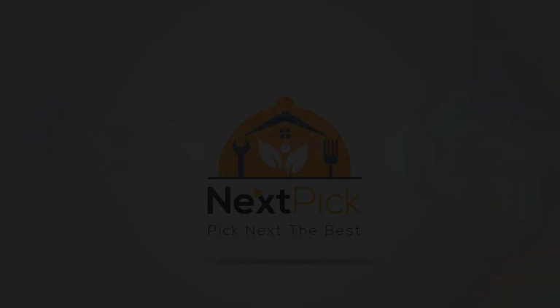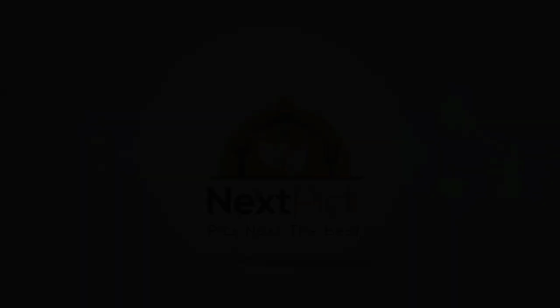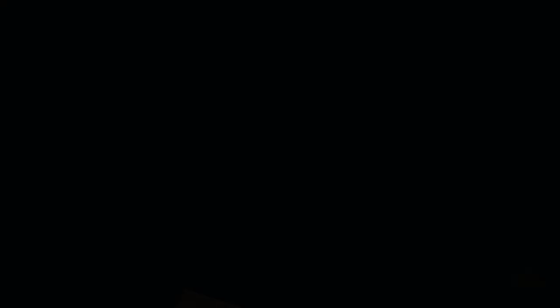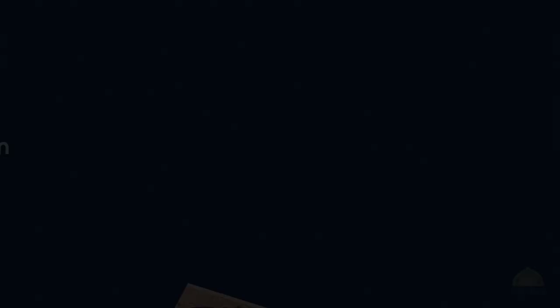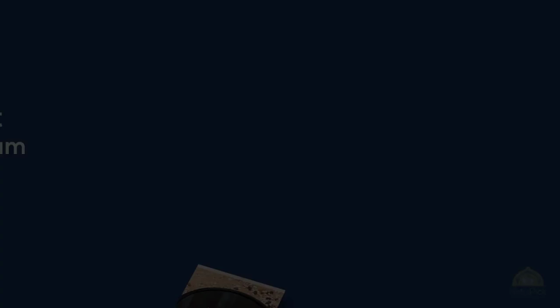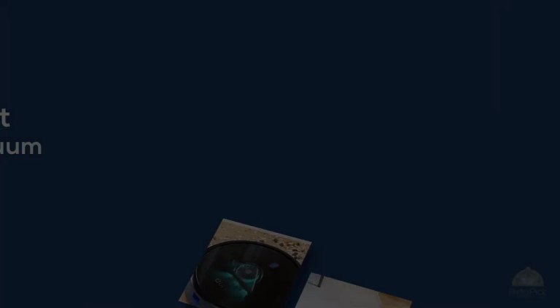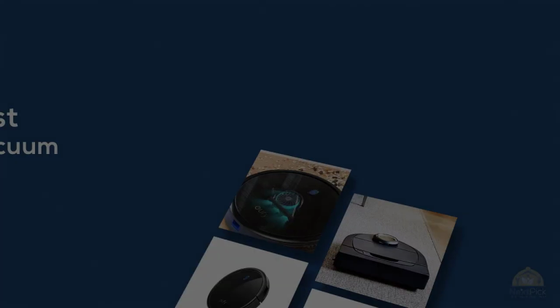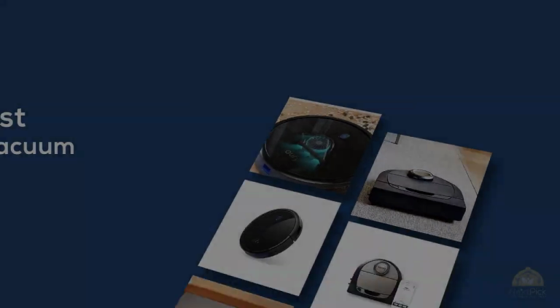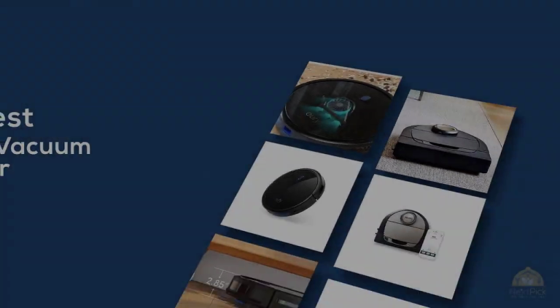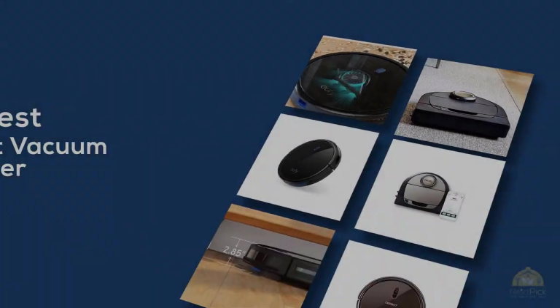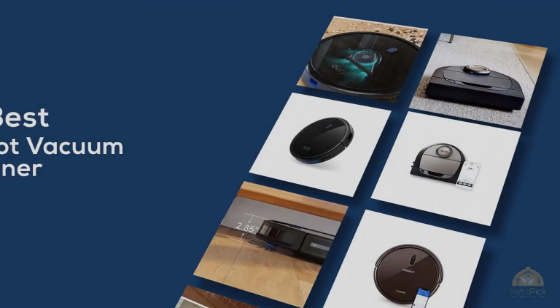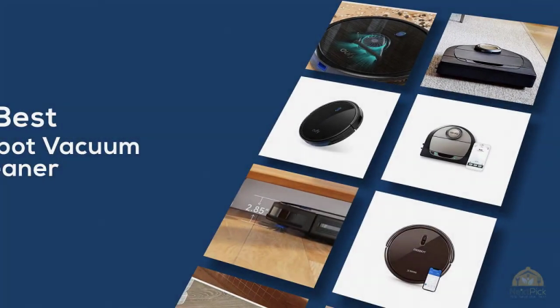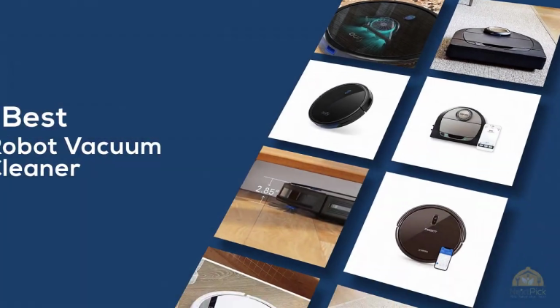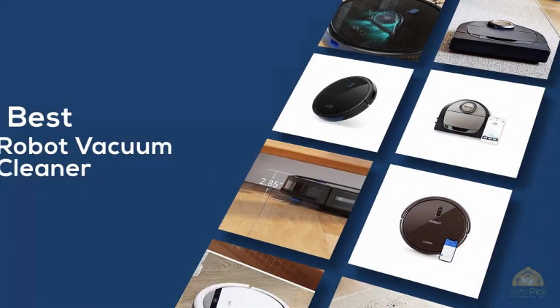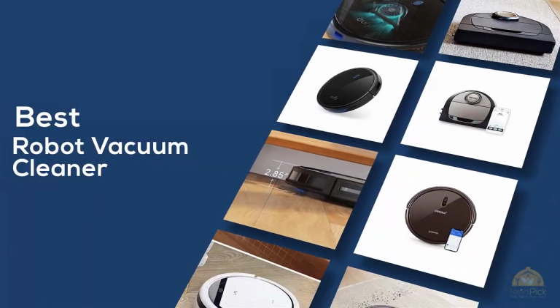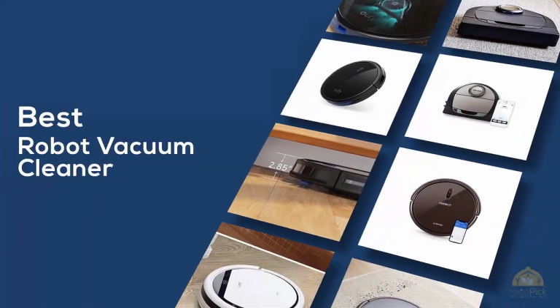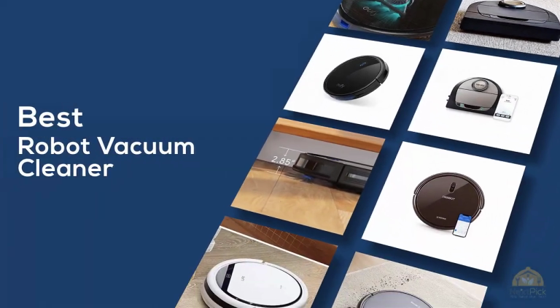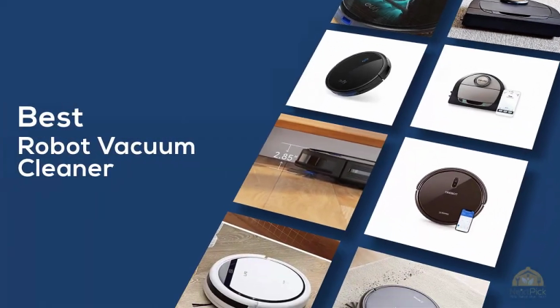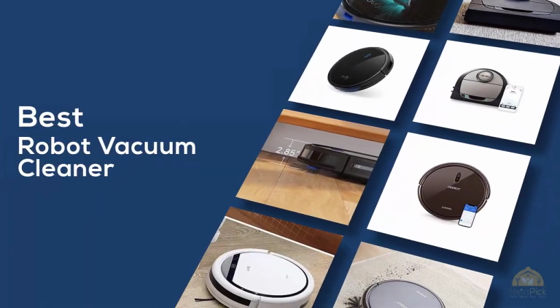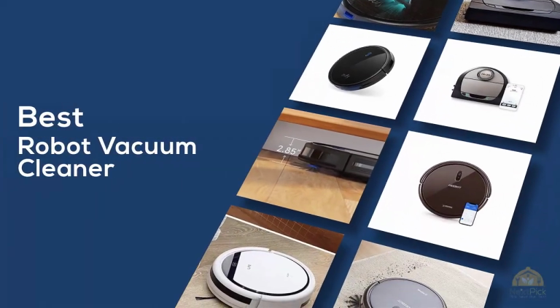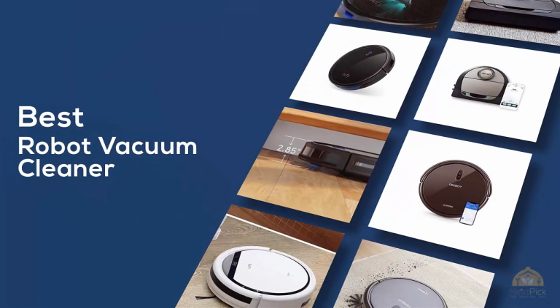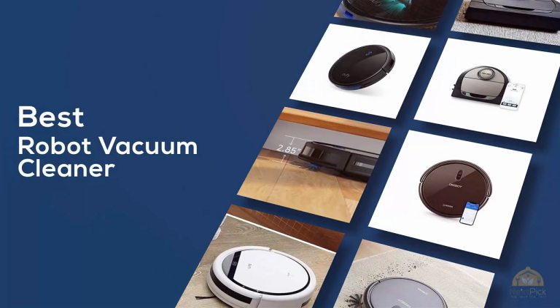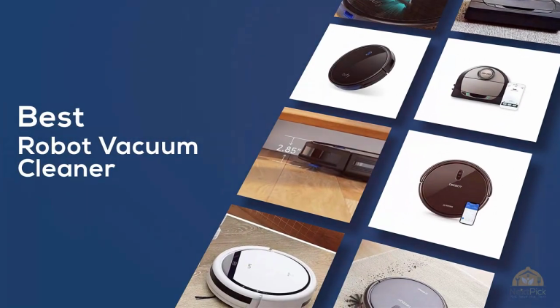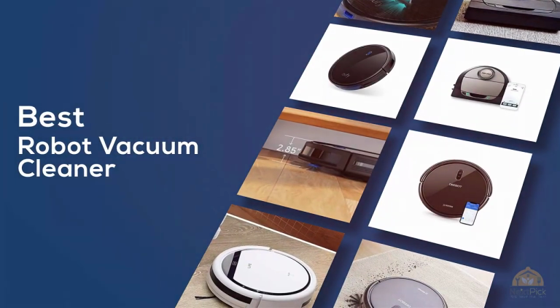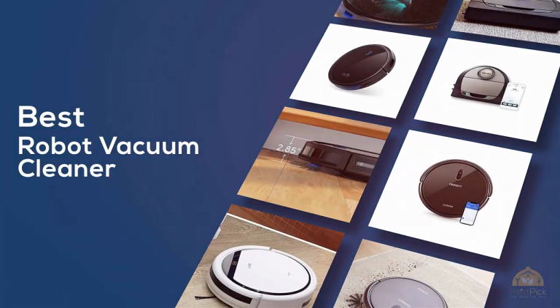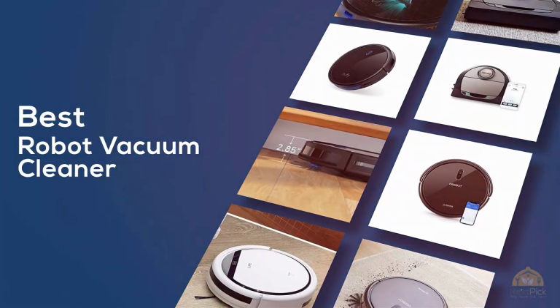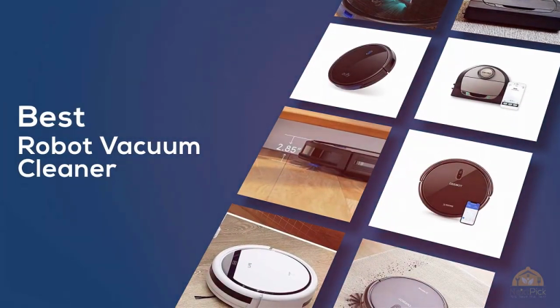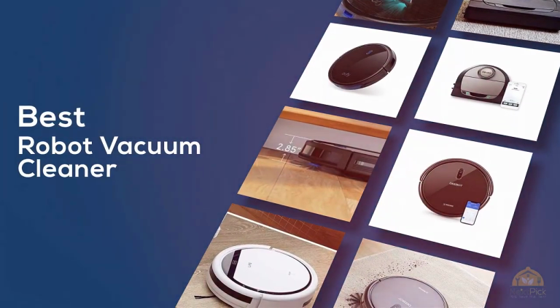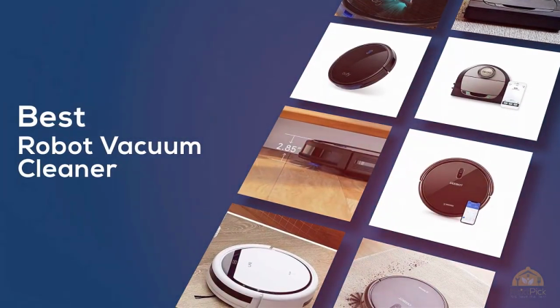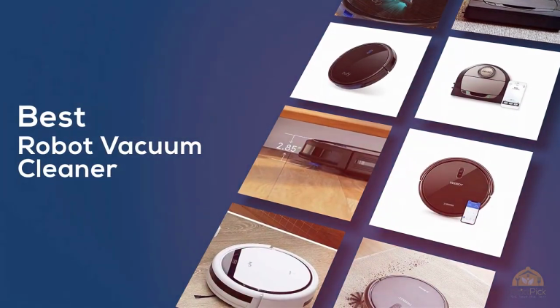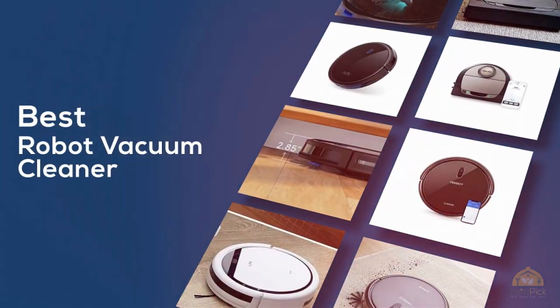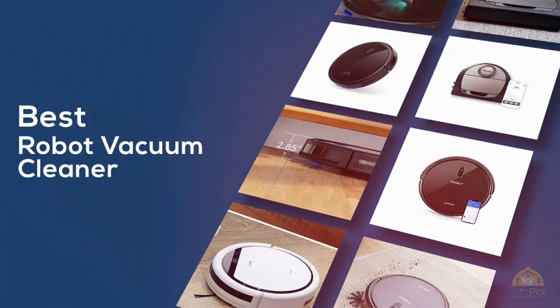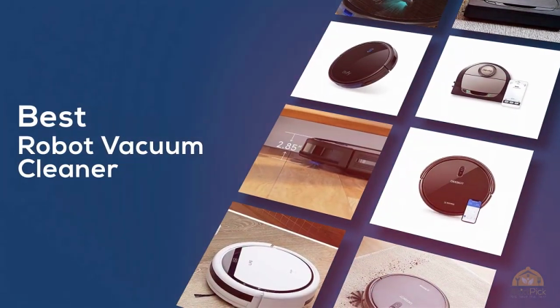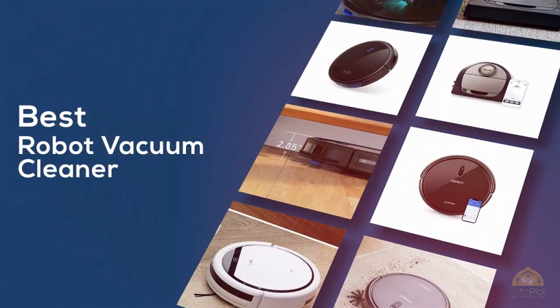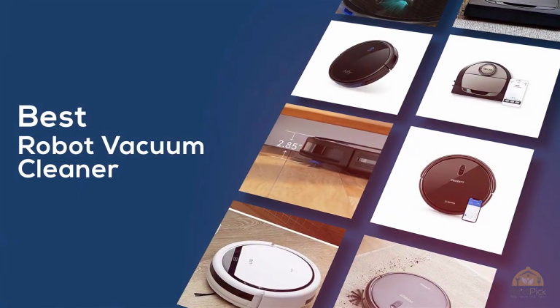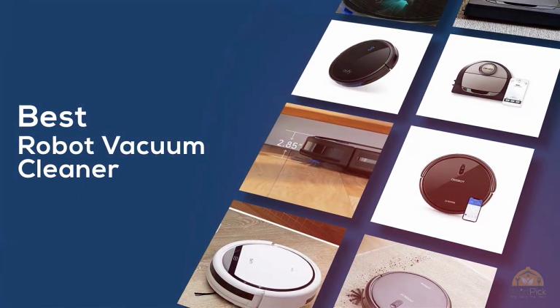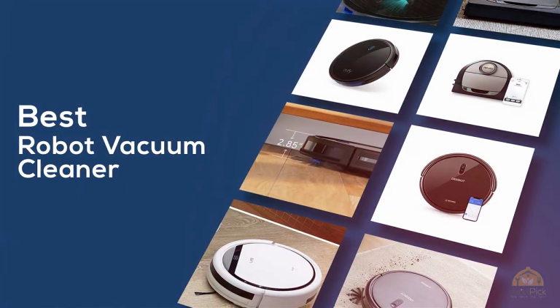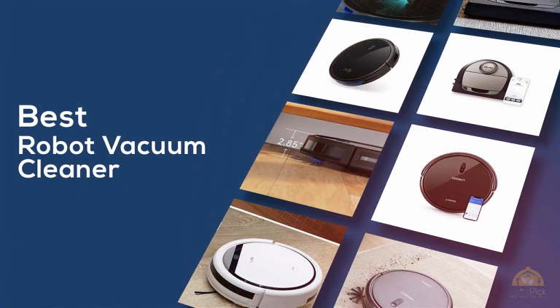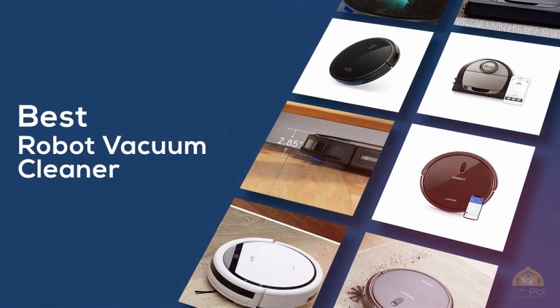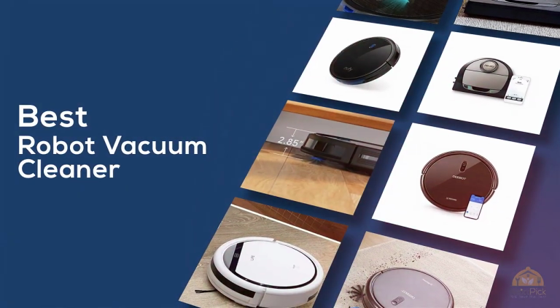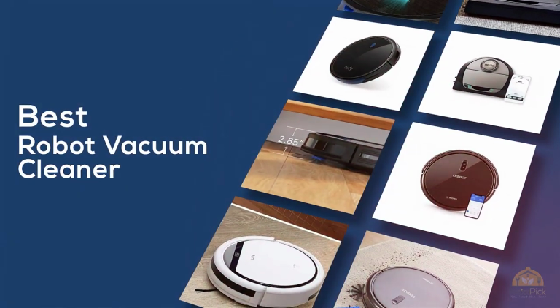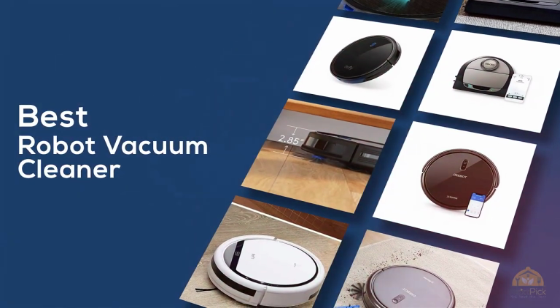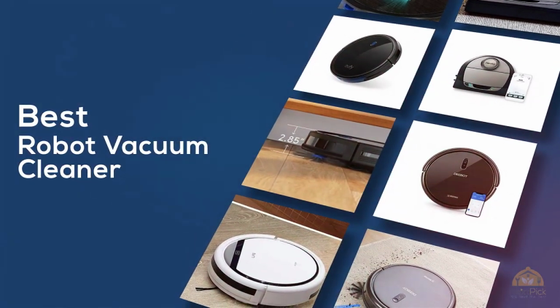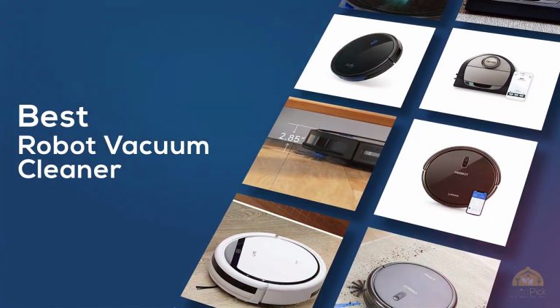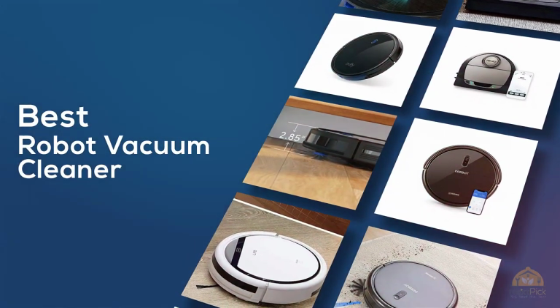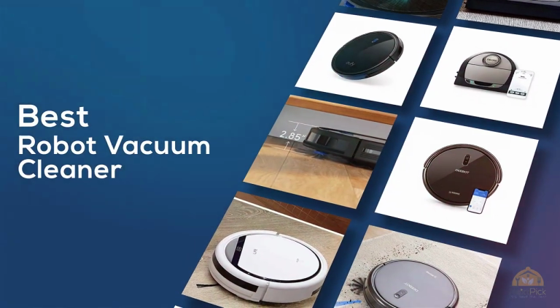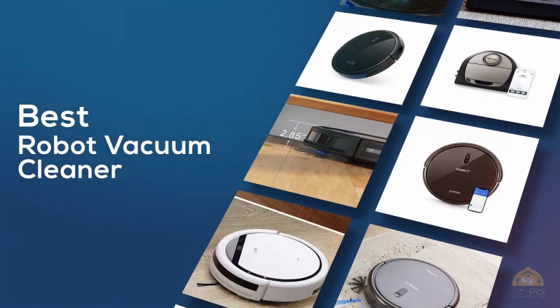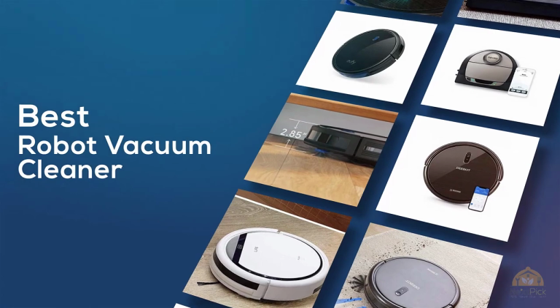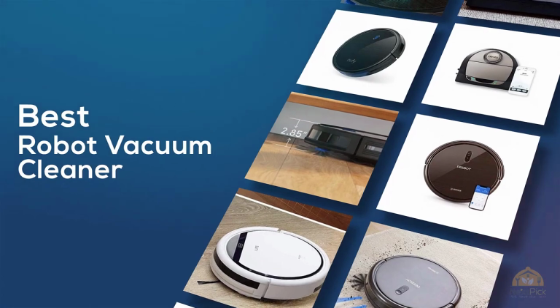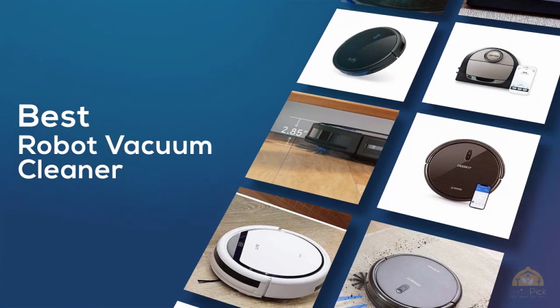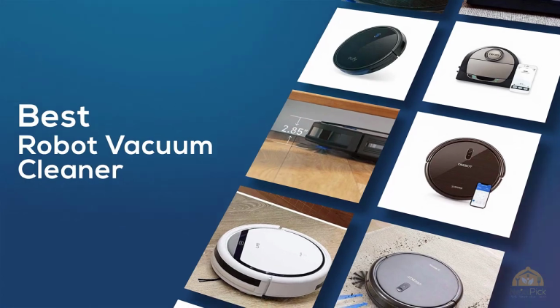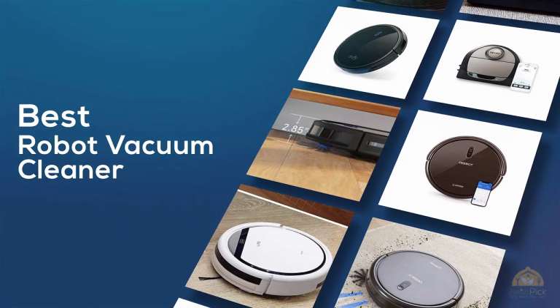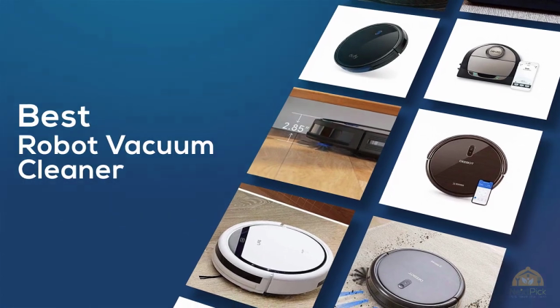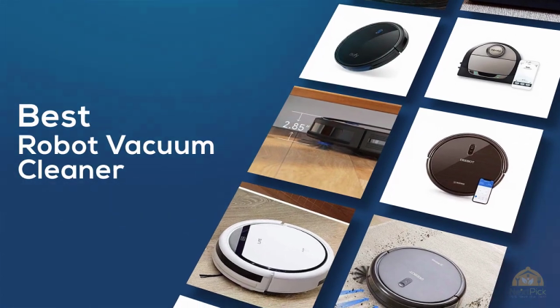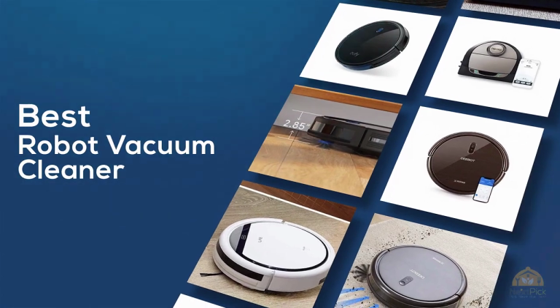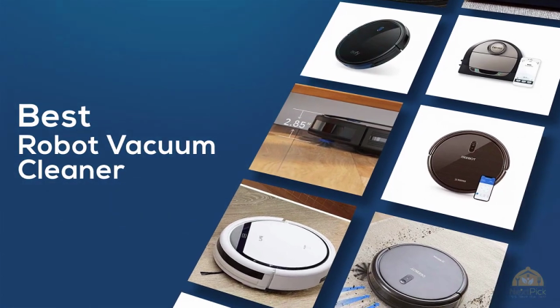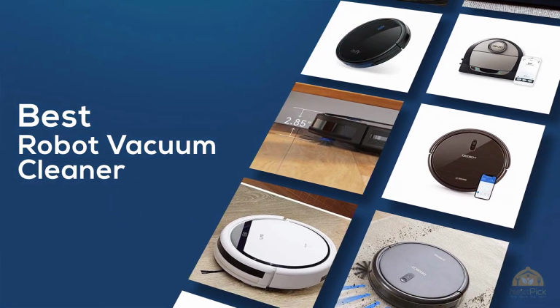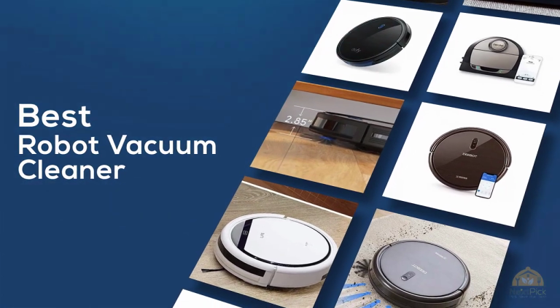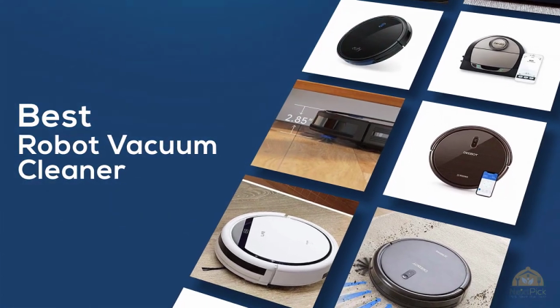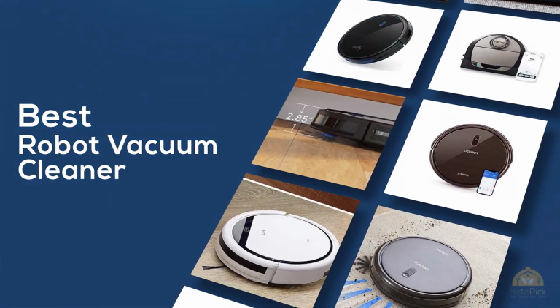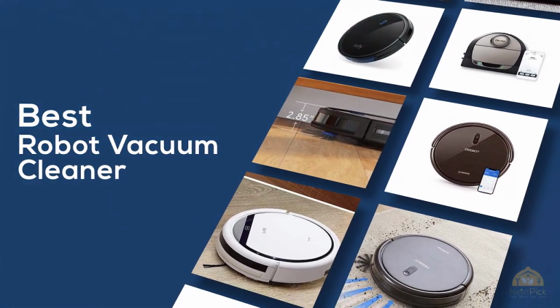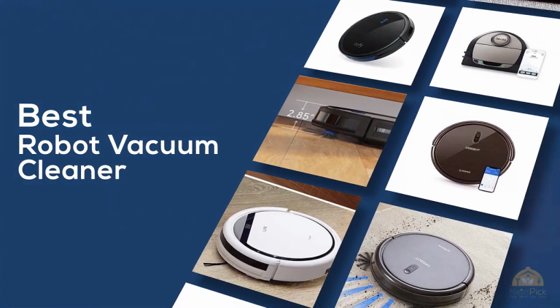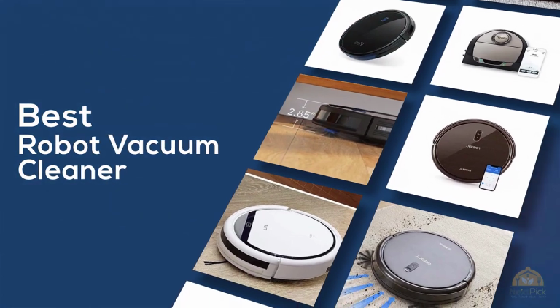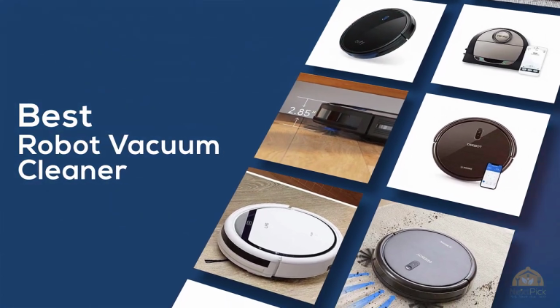If you are looking for the best robot vacuum cleaner, here is a collection you have got to see. Let's get started!